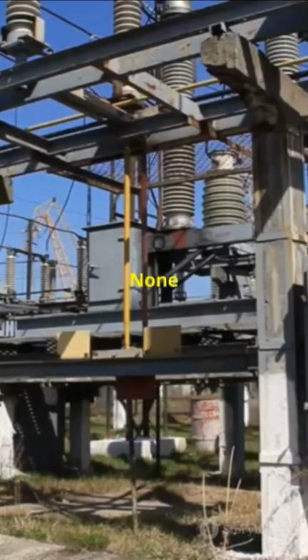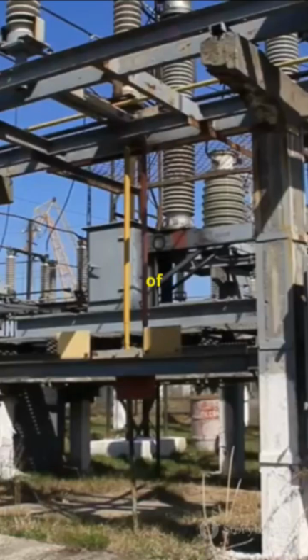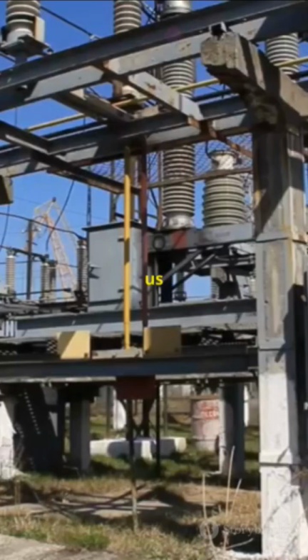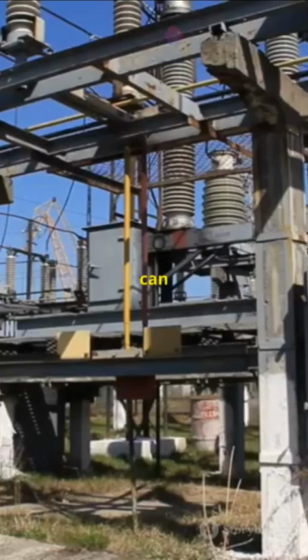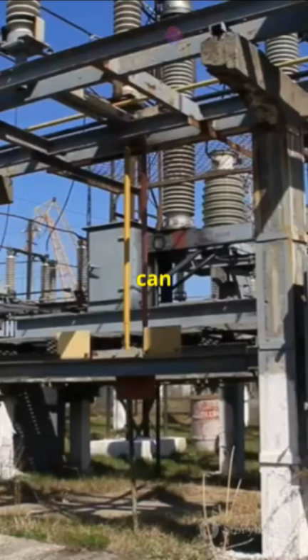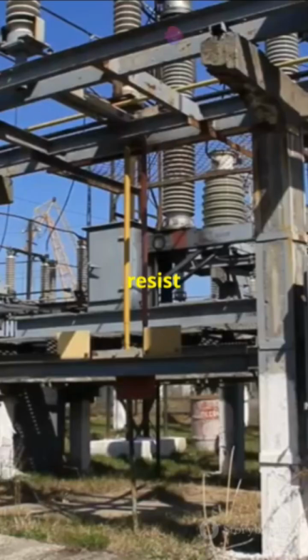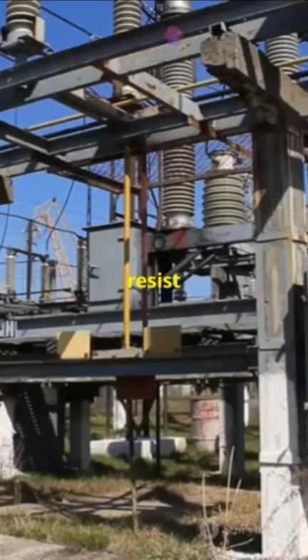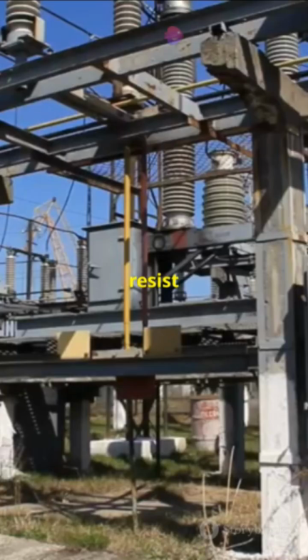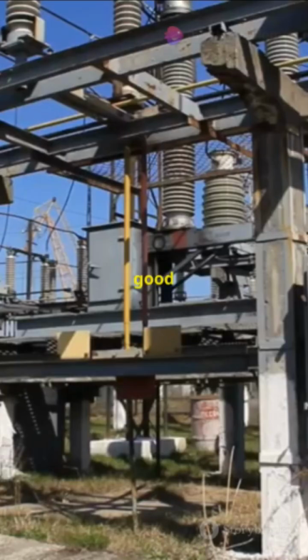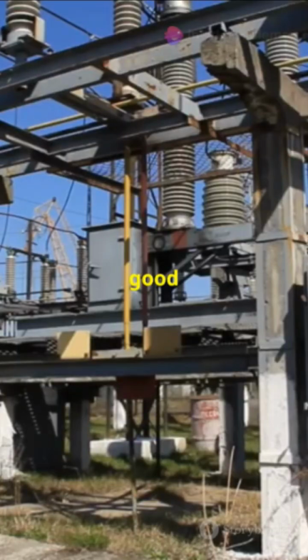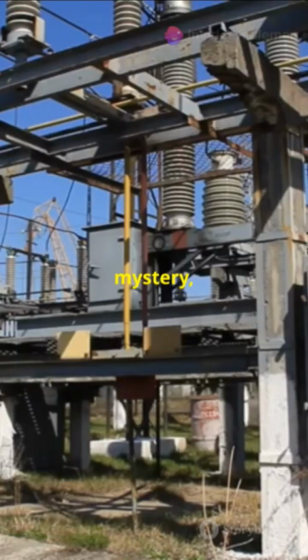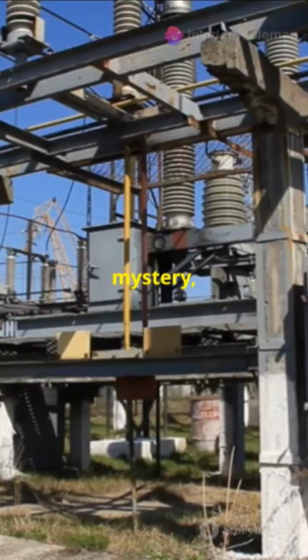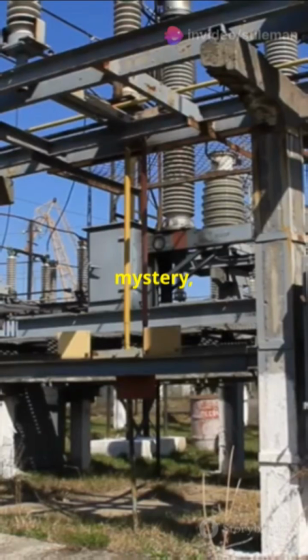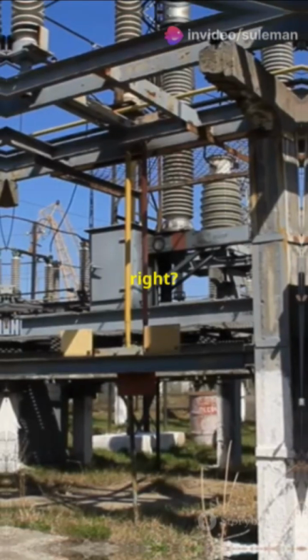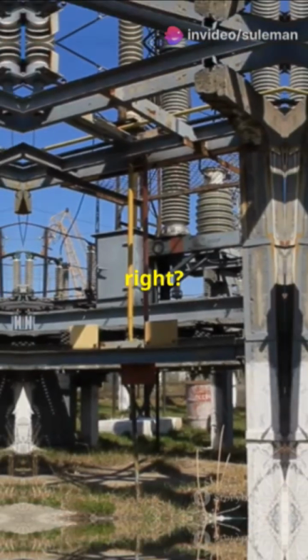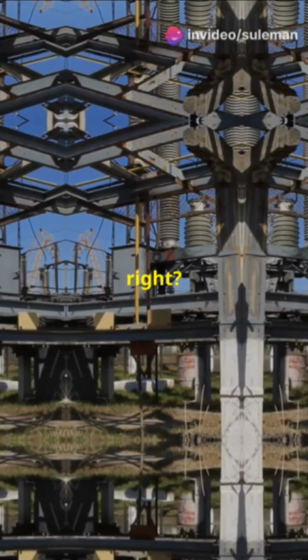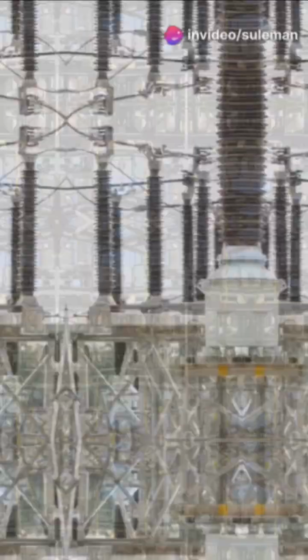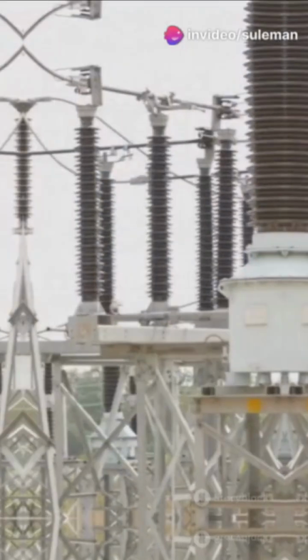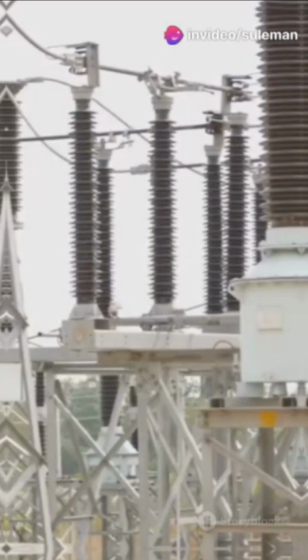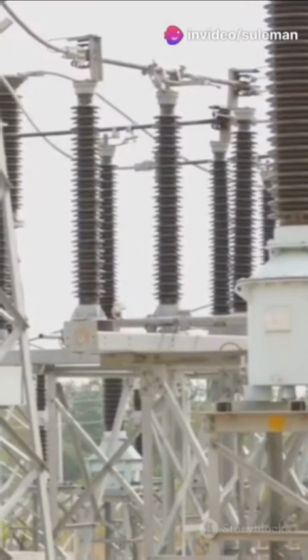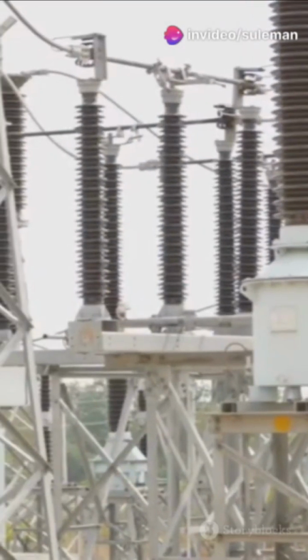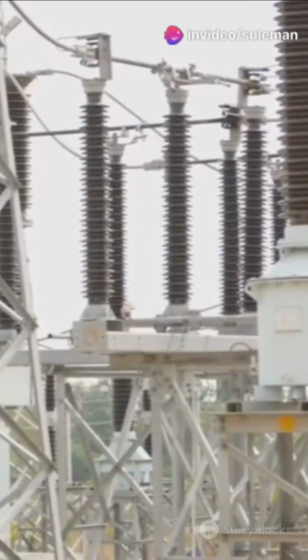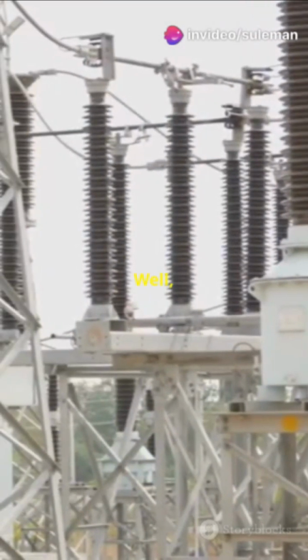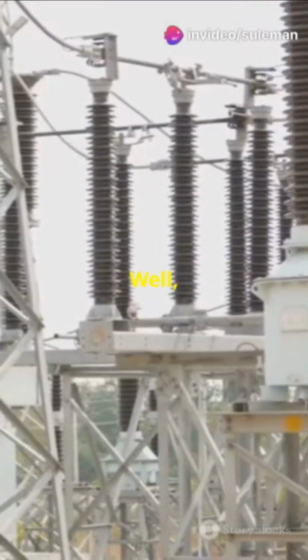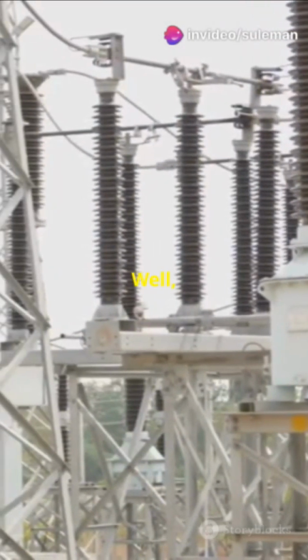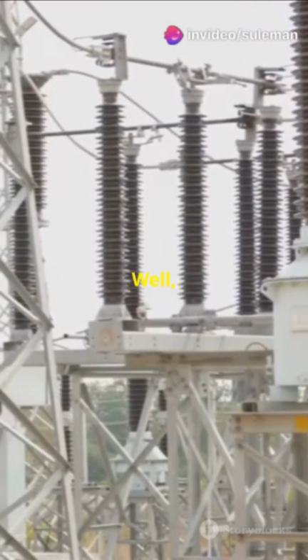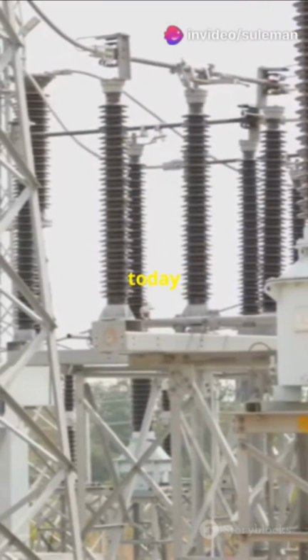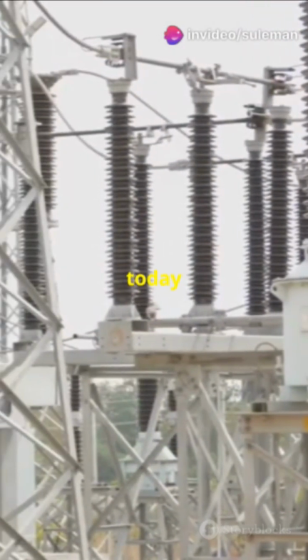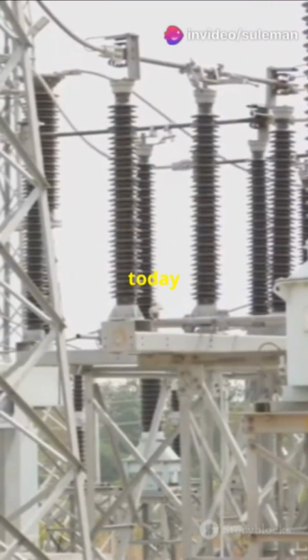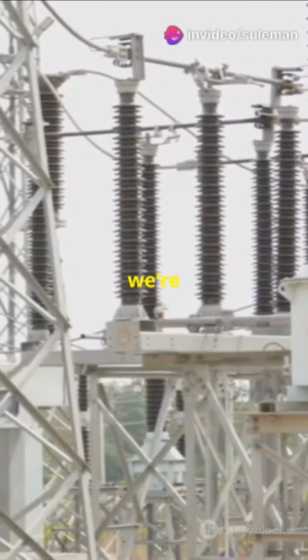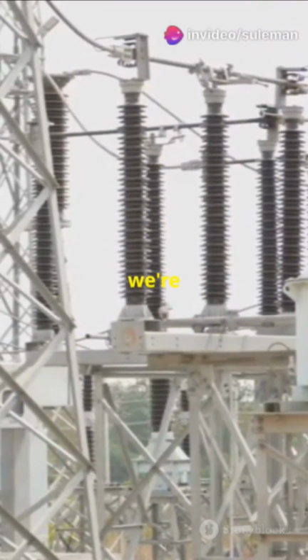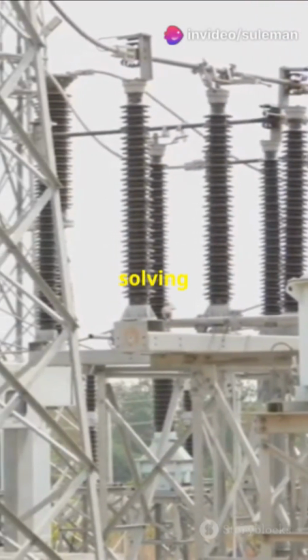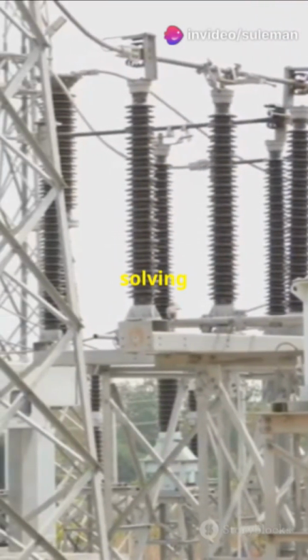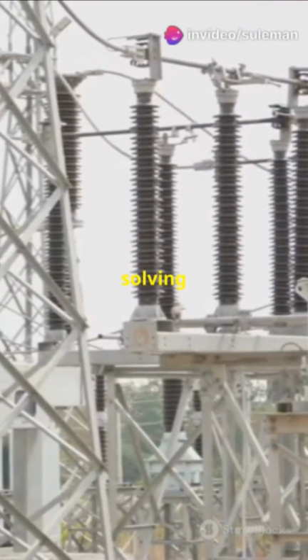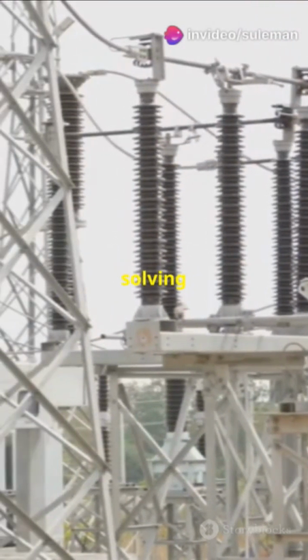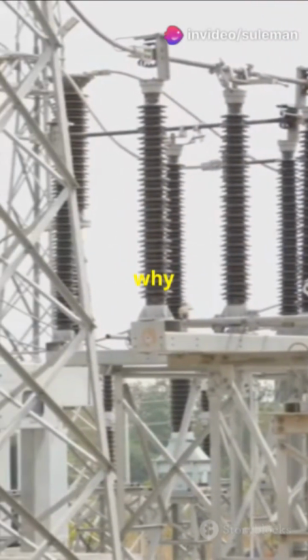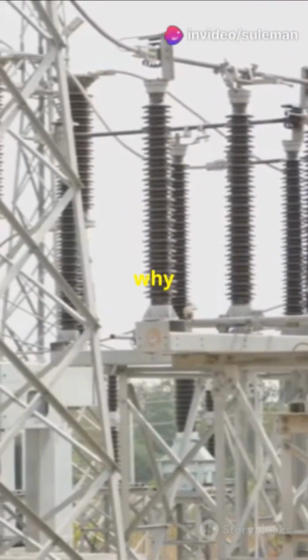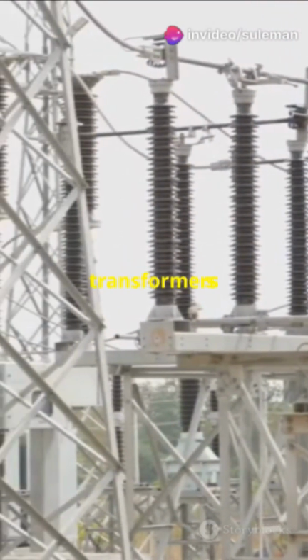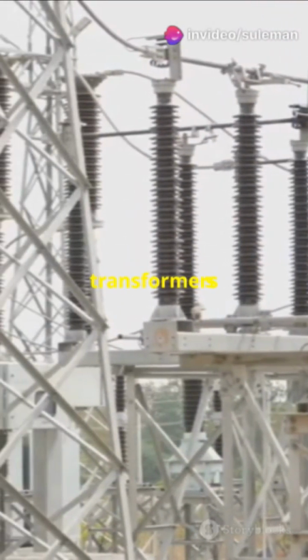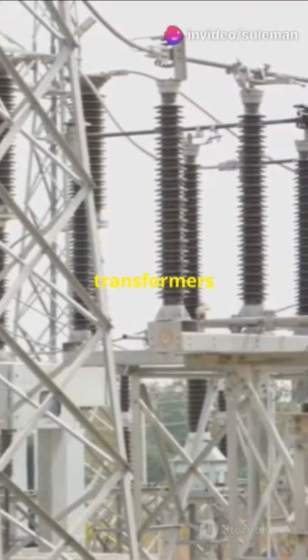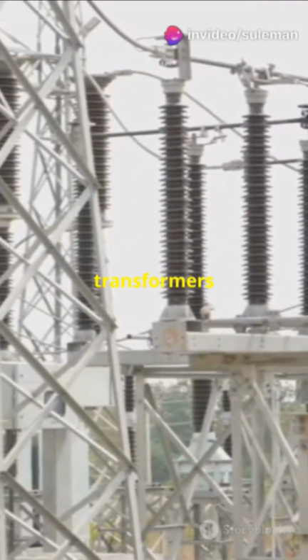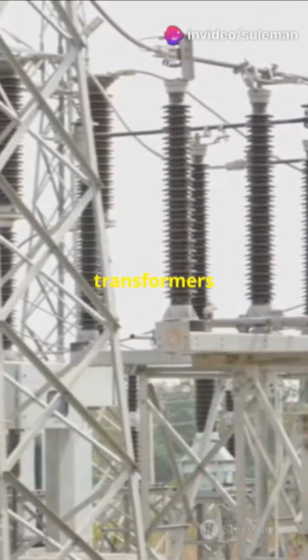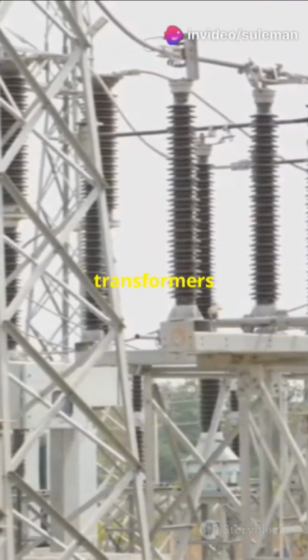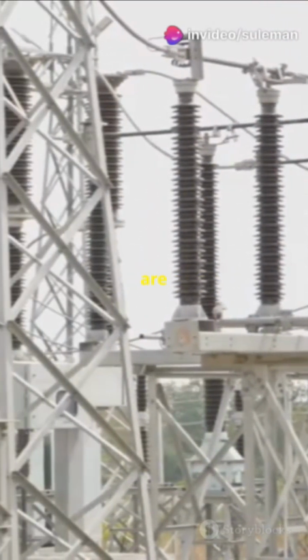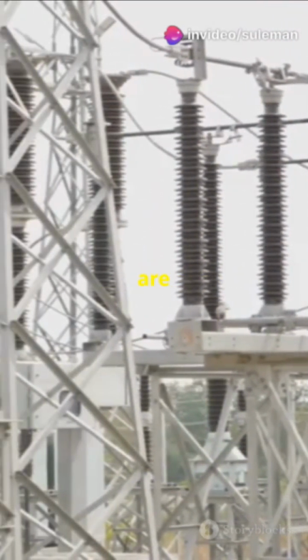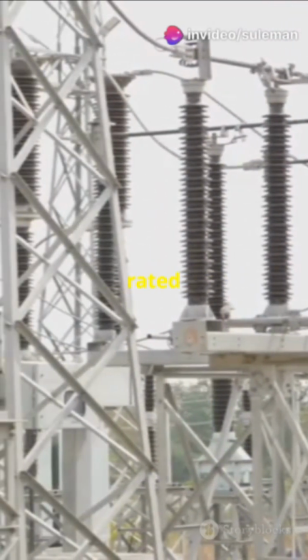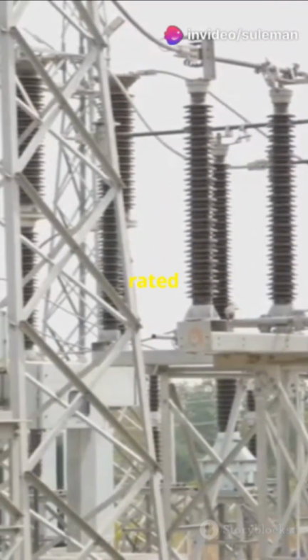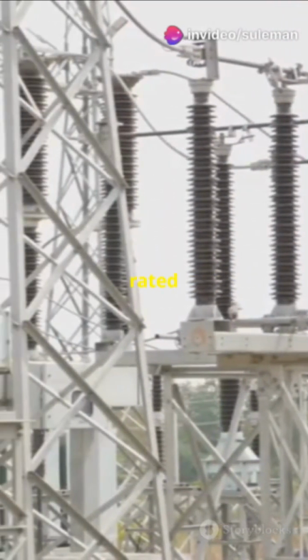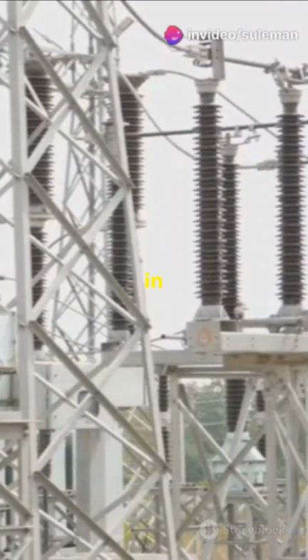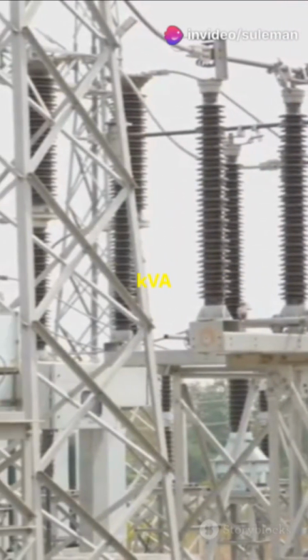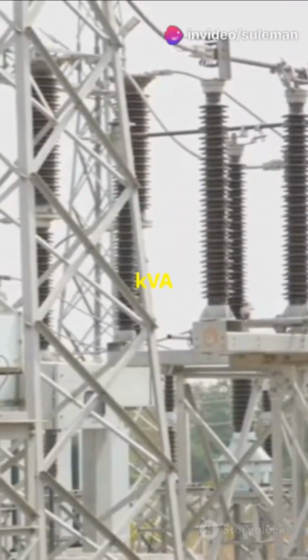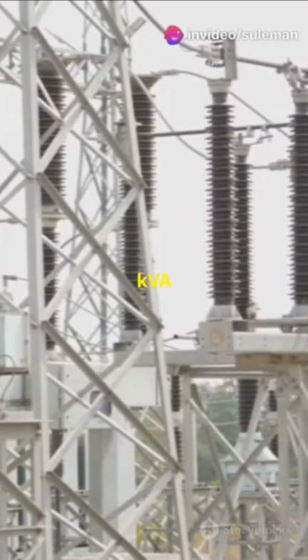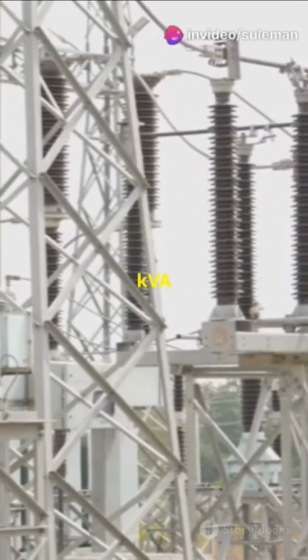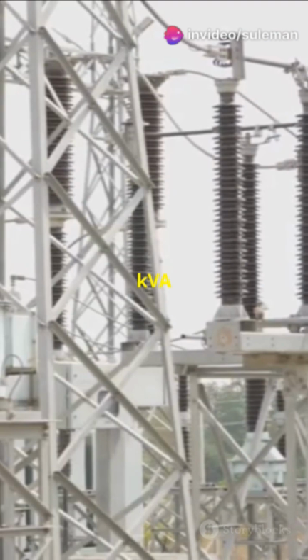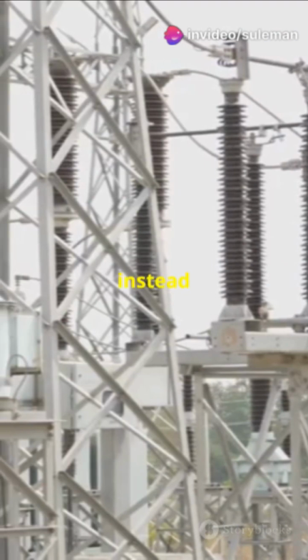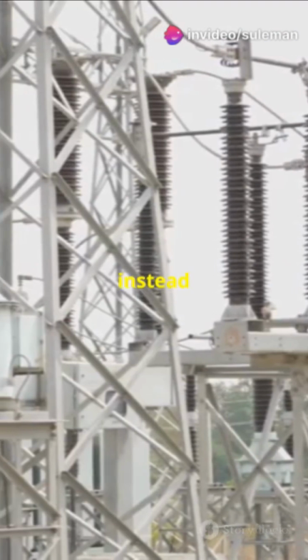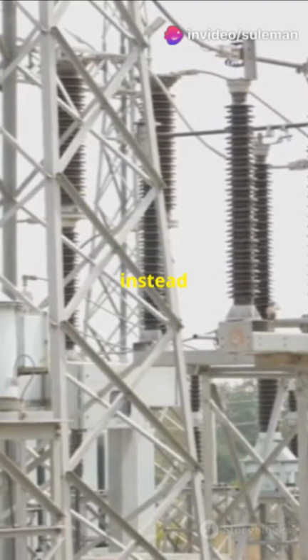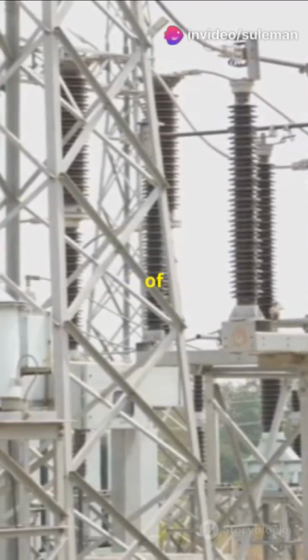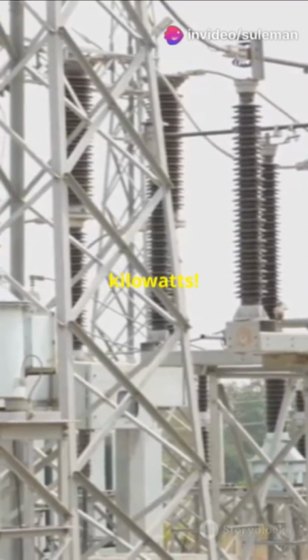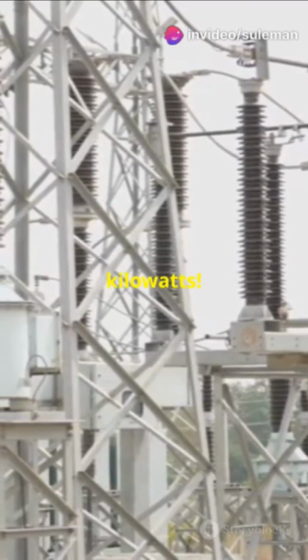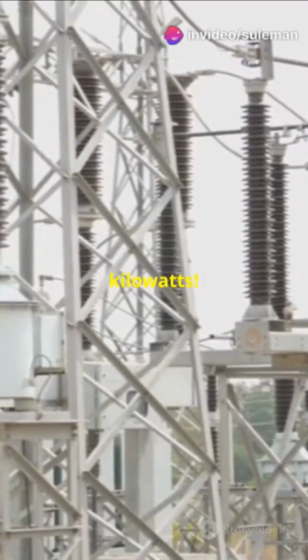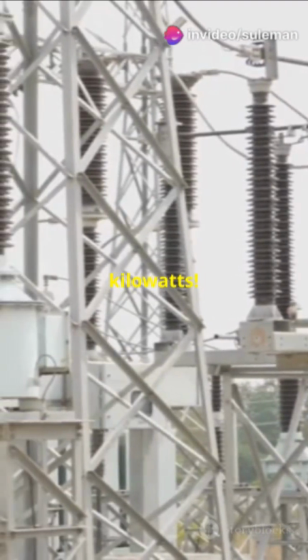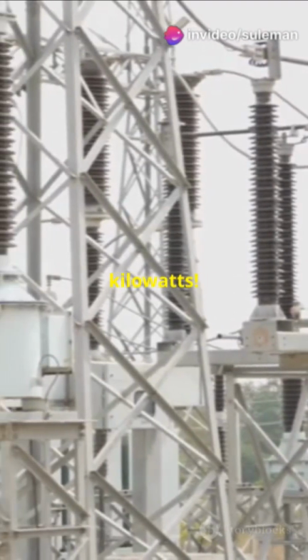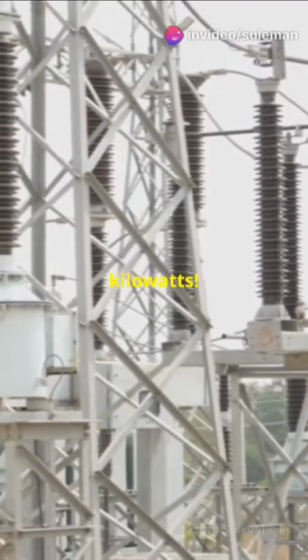None of us can resist a good mystery, right? Well, today we're solving why transformers are rated in kVA instead of kilowatts.